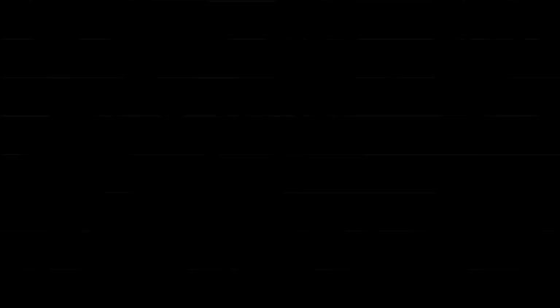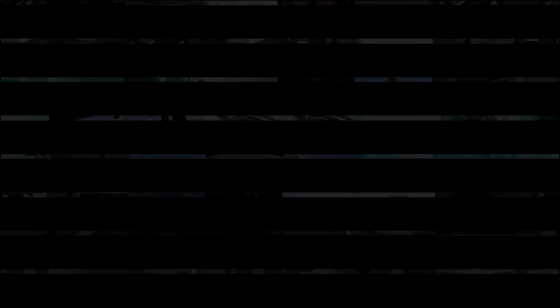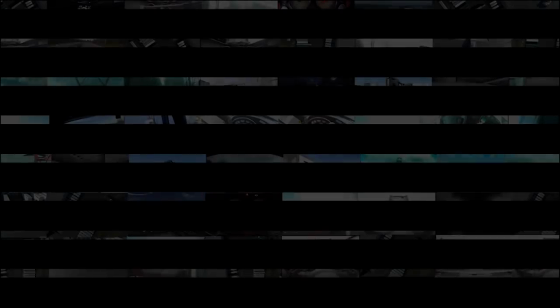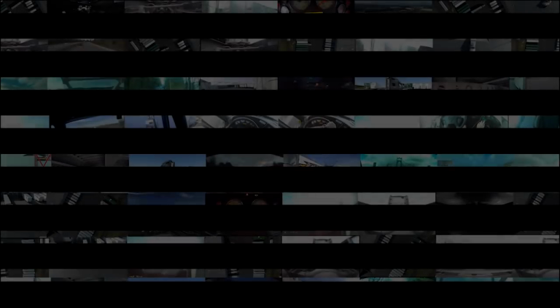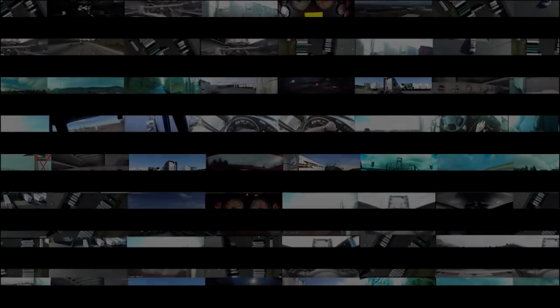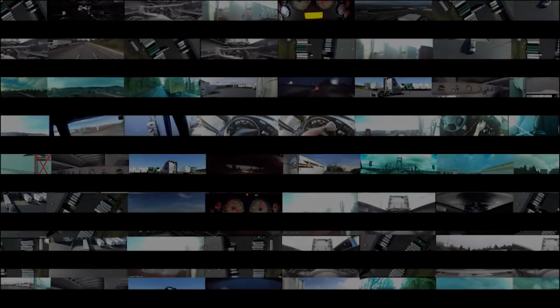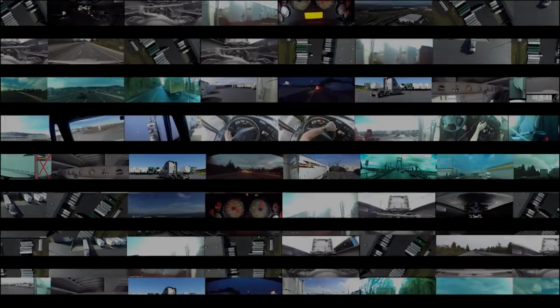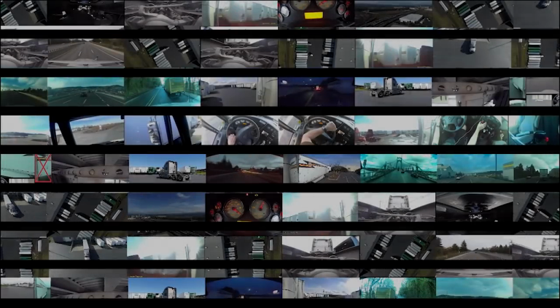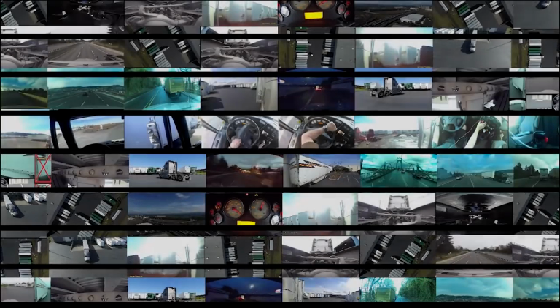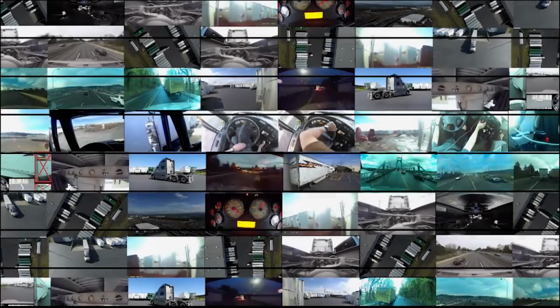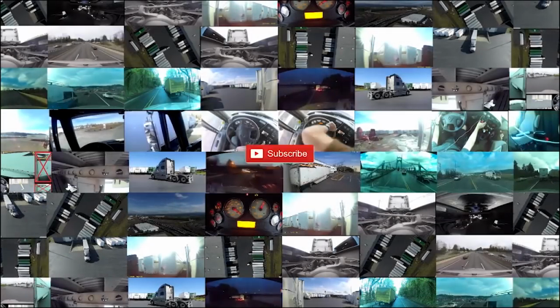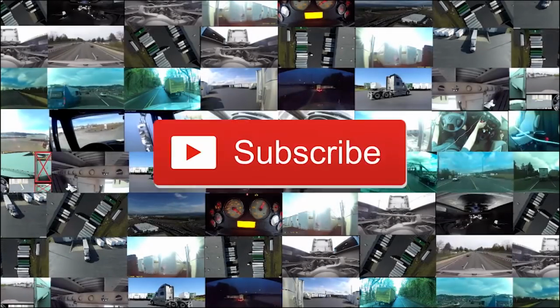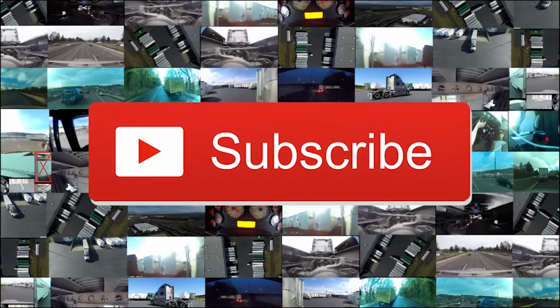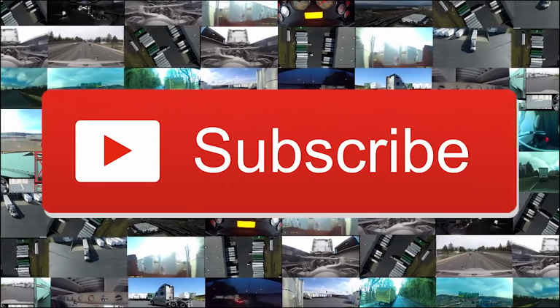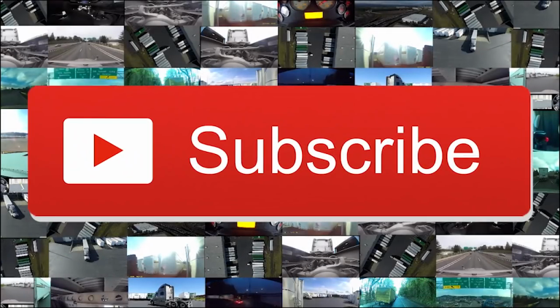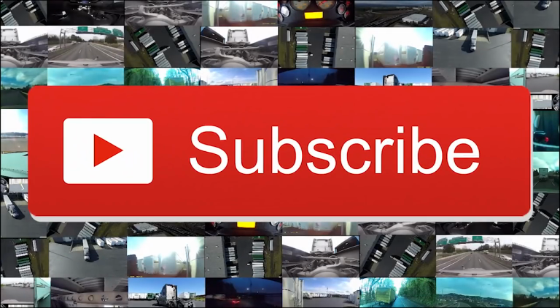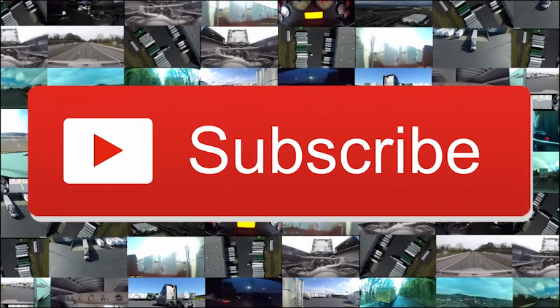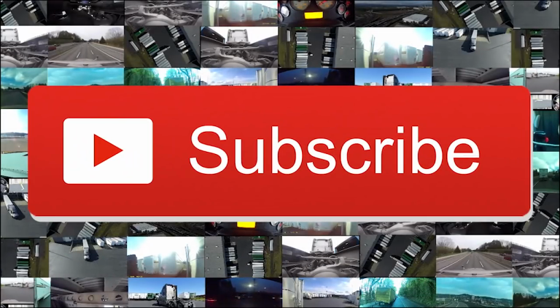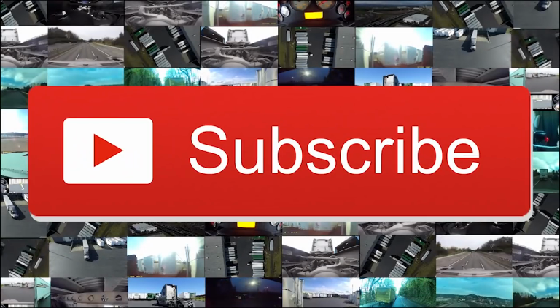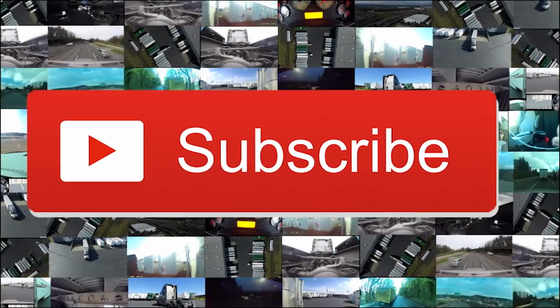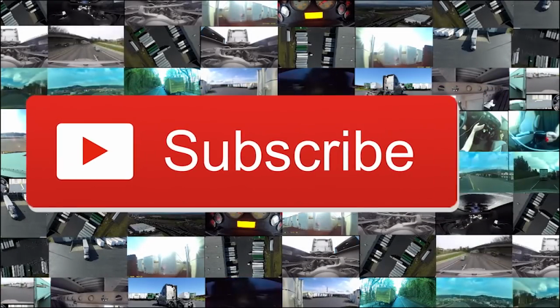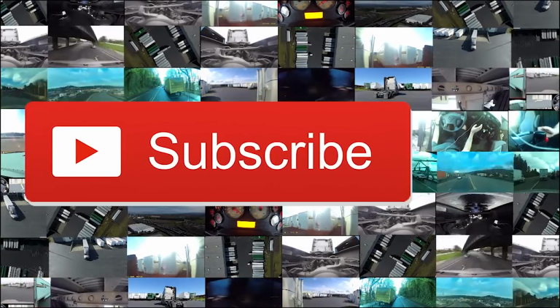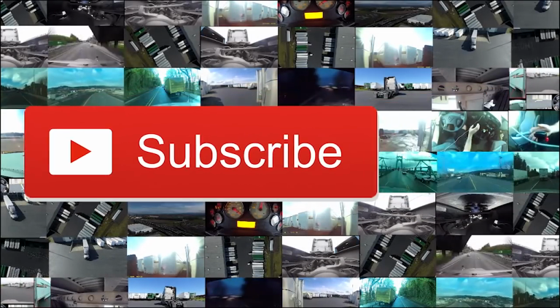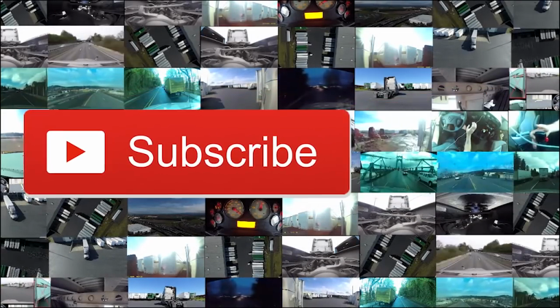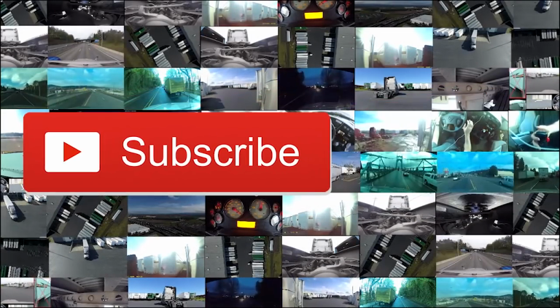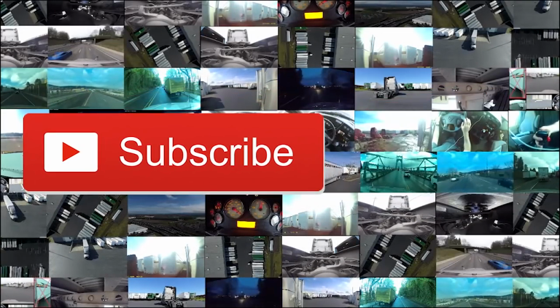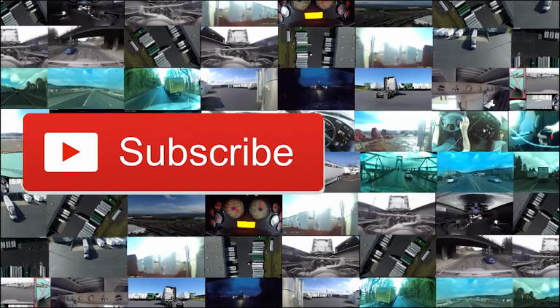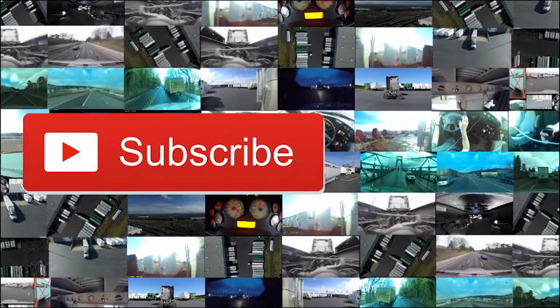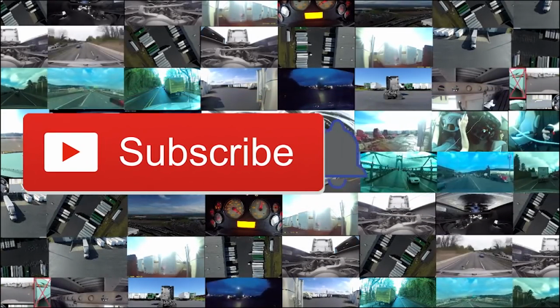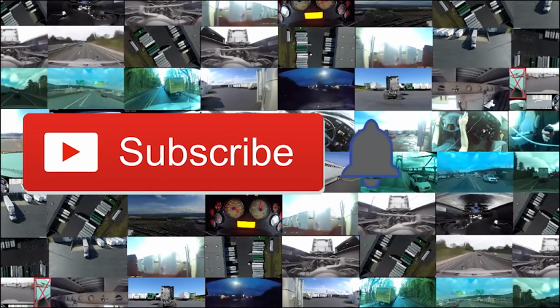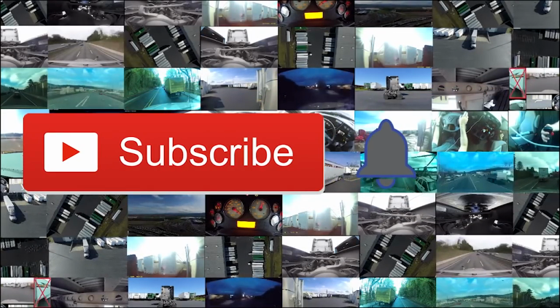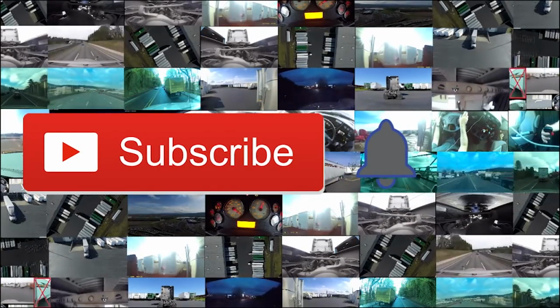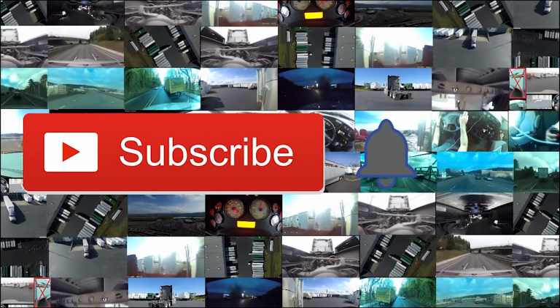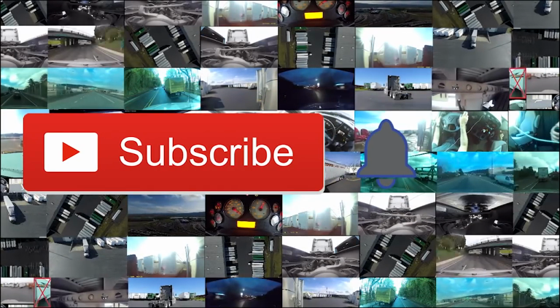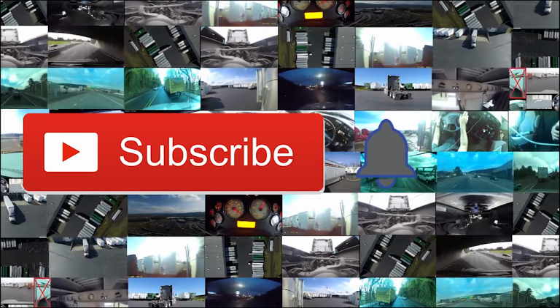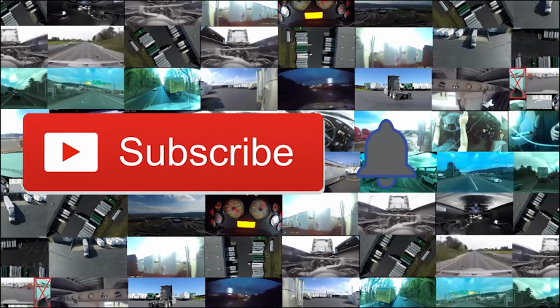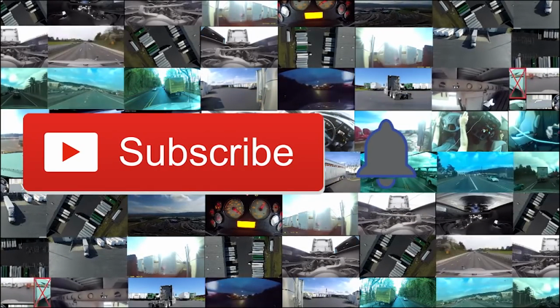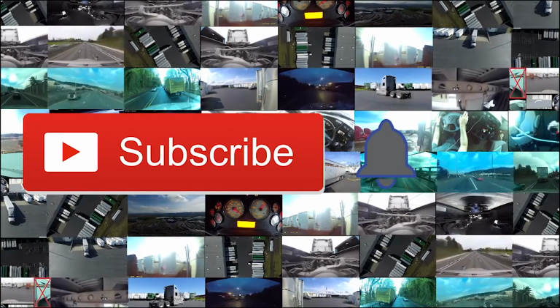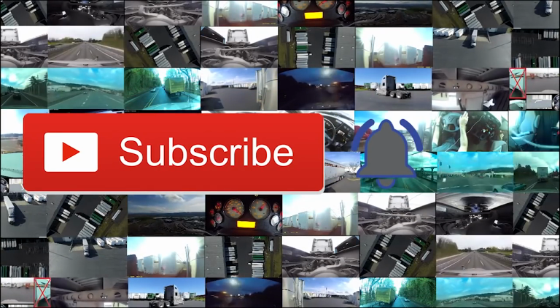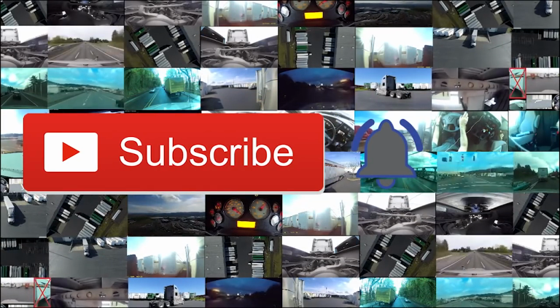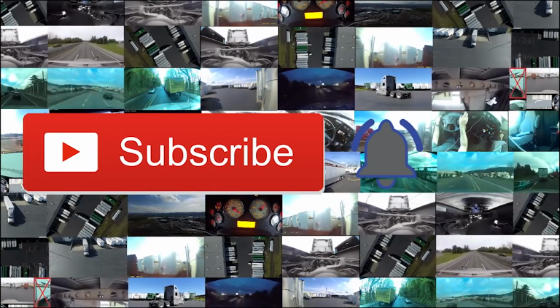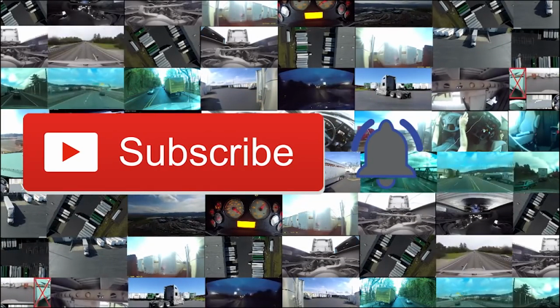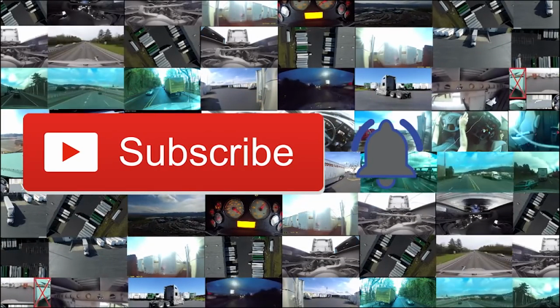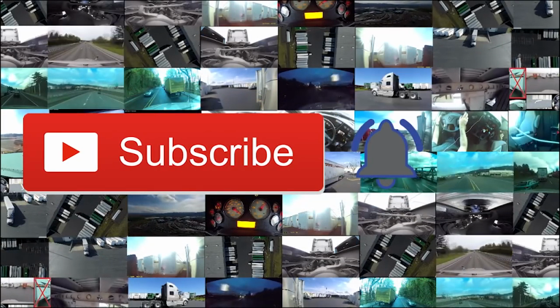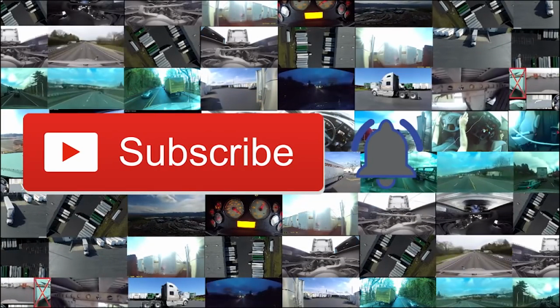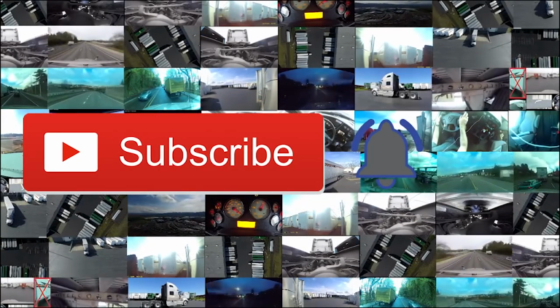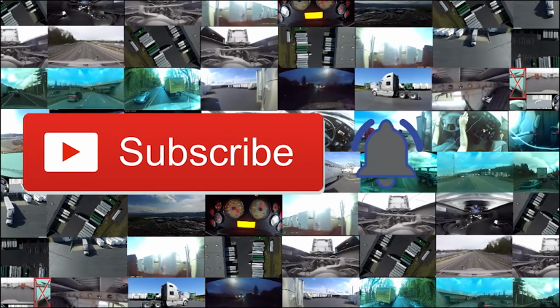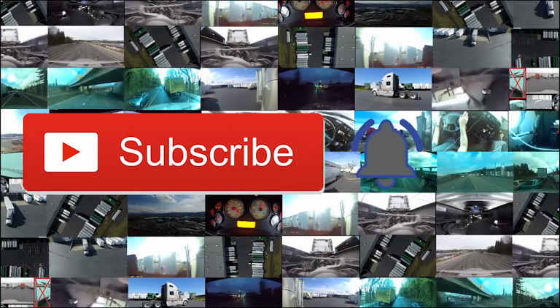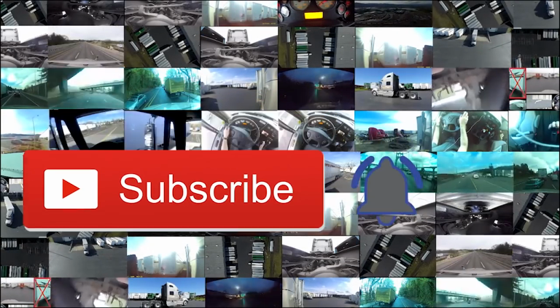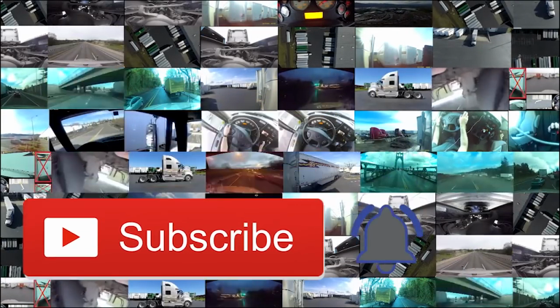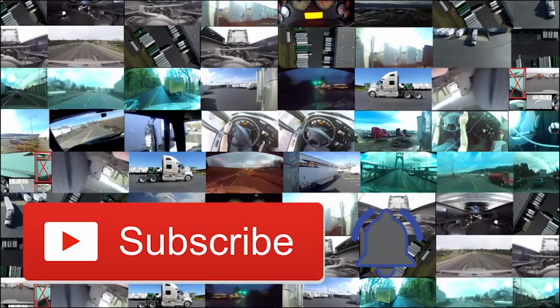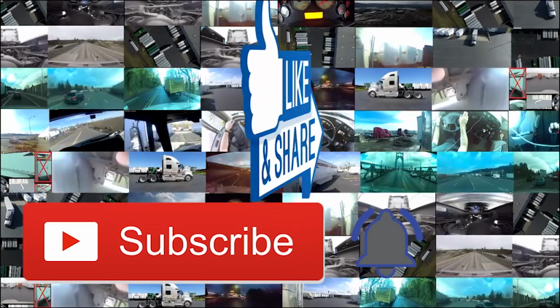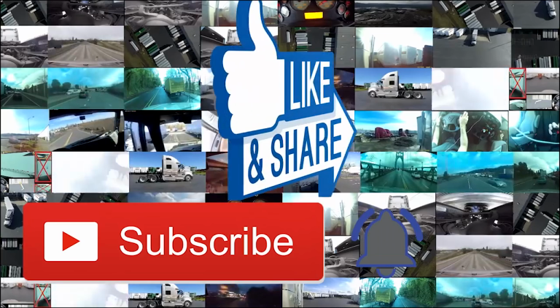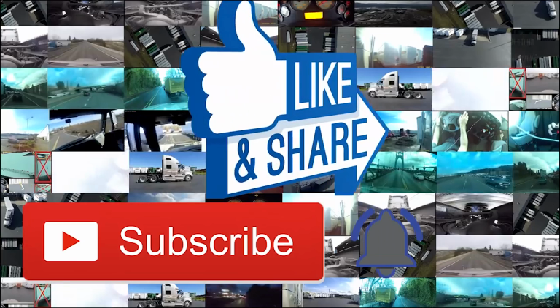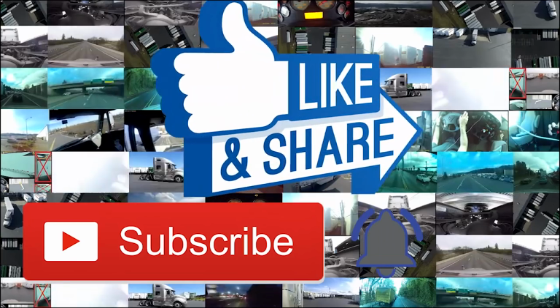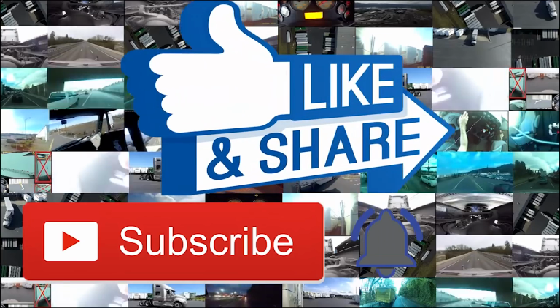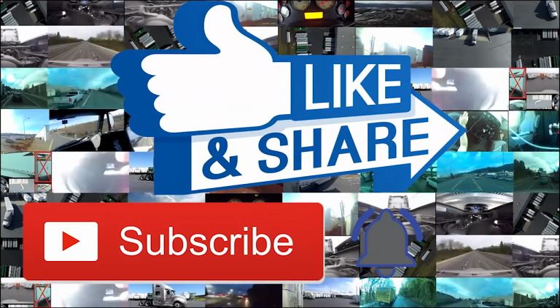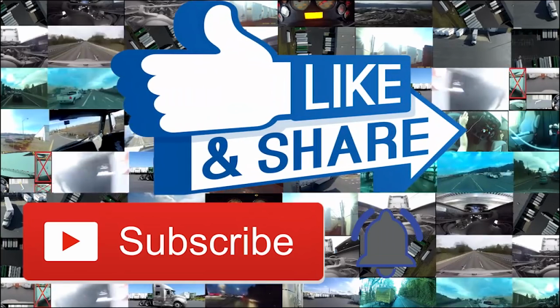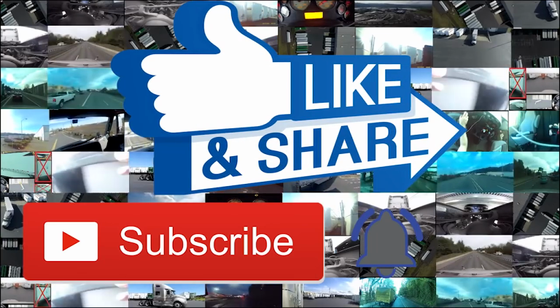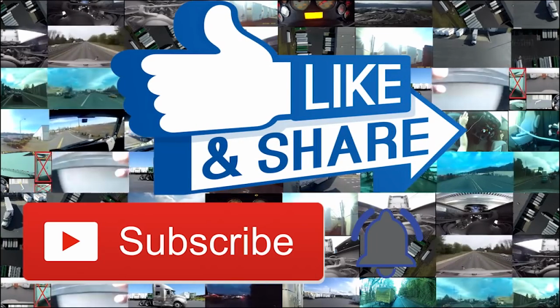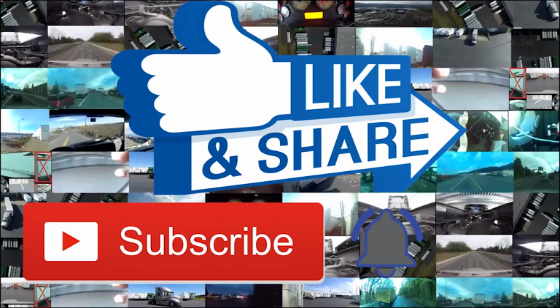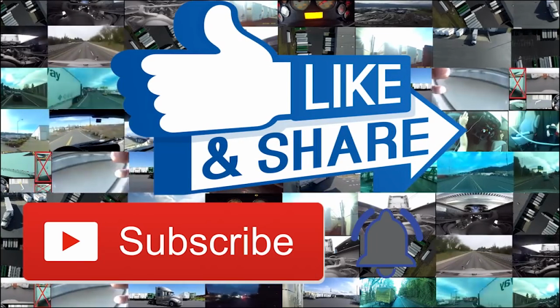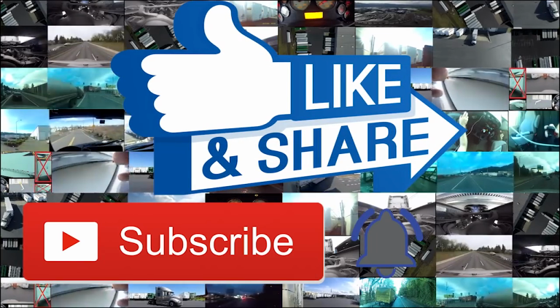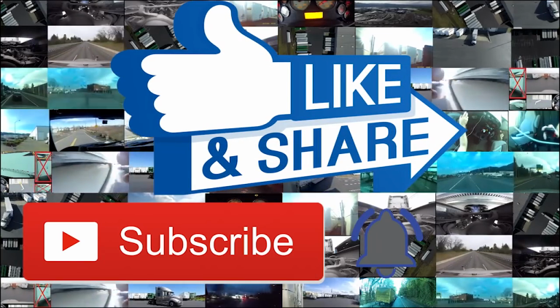Hey guys, if you've liked this video at the end, please subscribe, hit the bell to be notified, like and share. Enjoy!